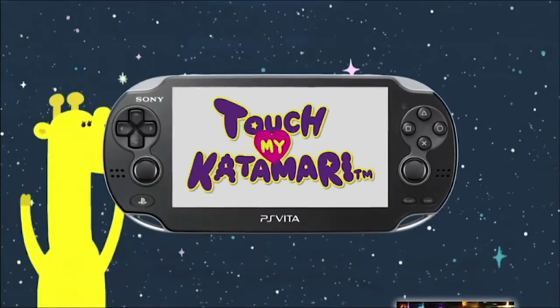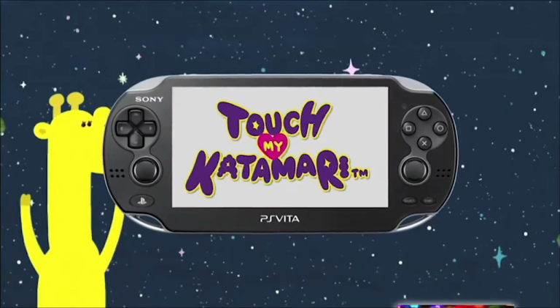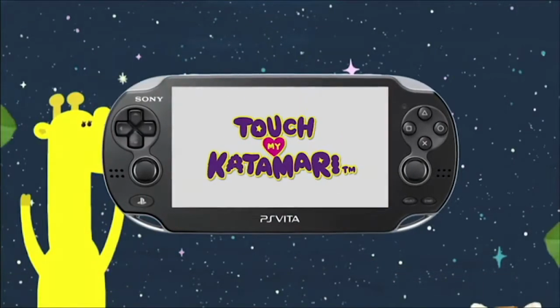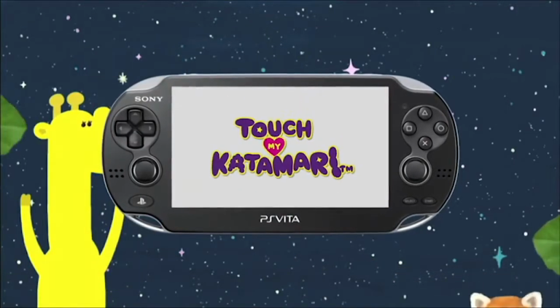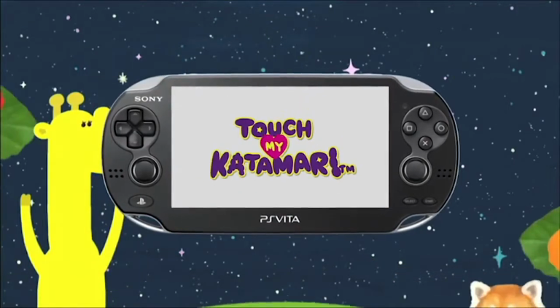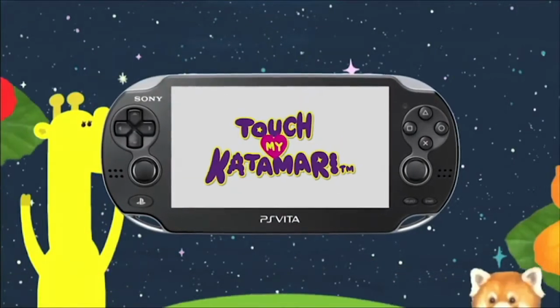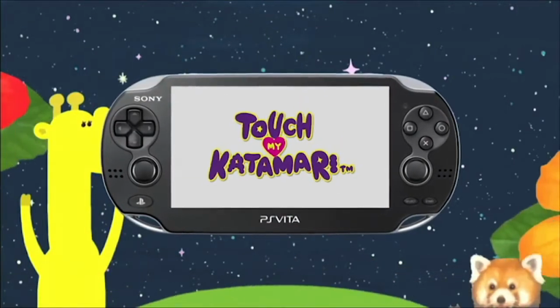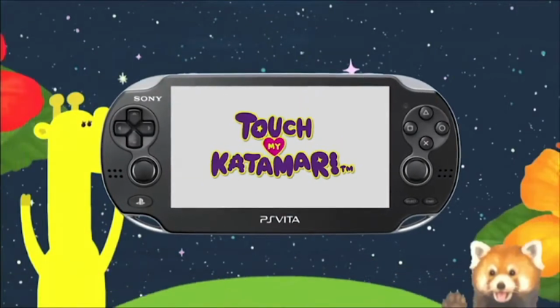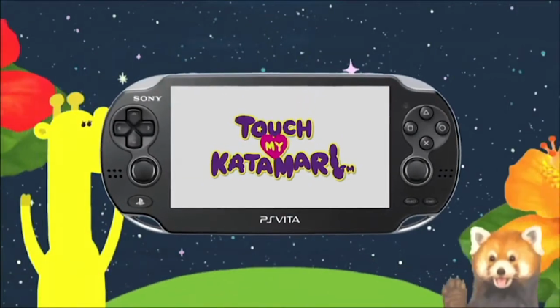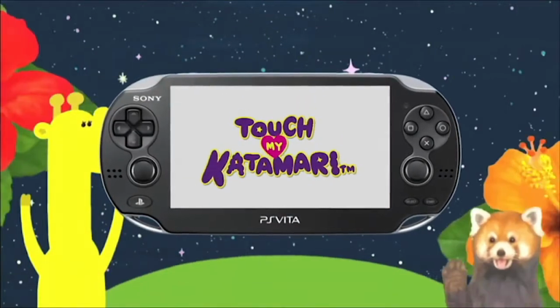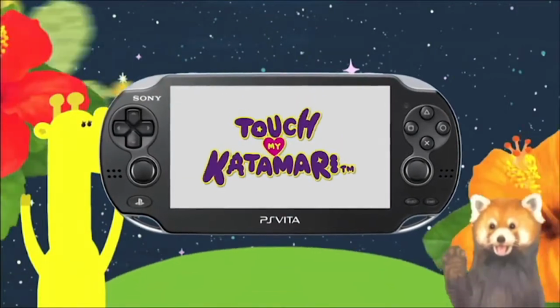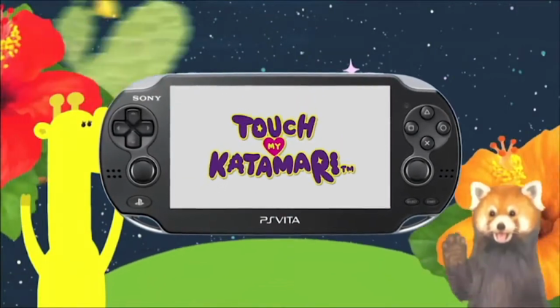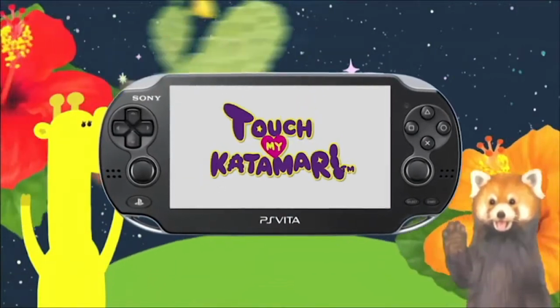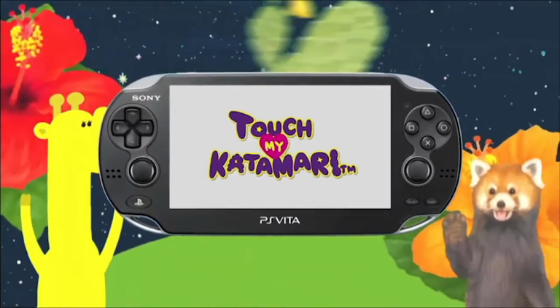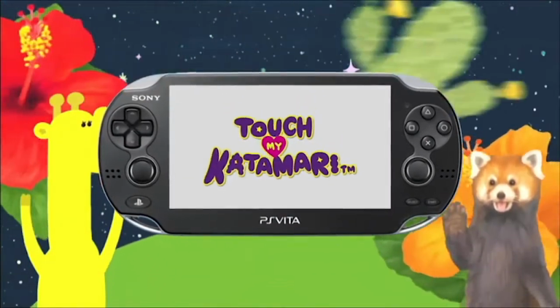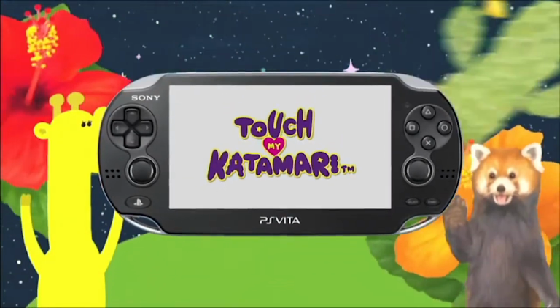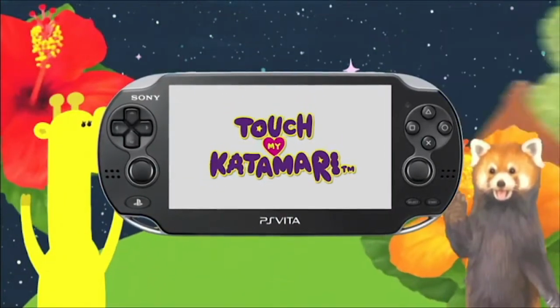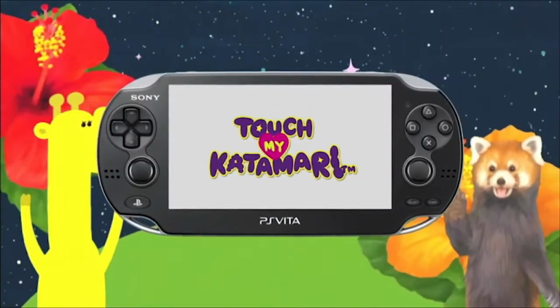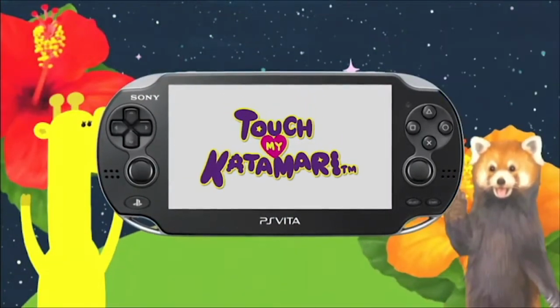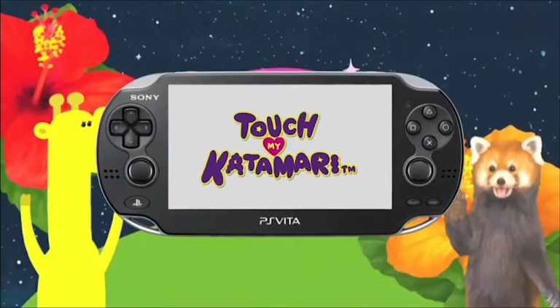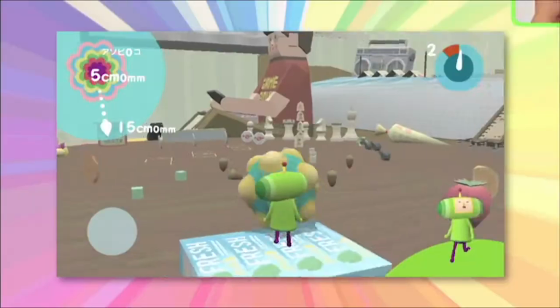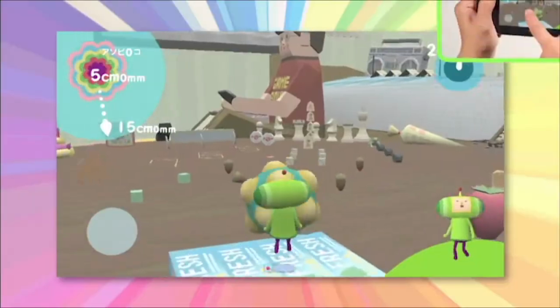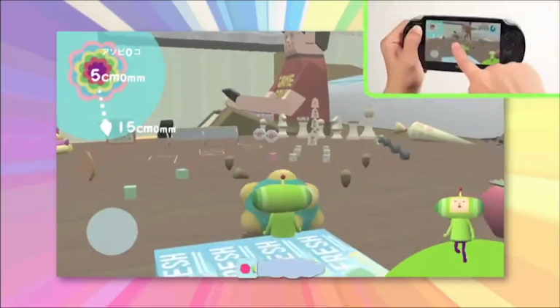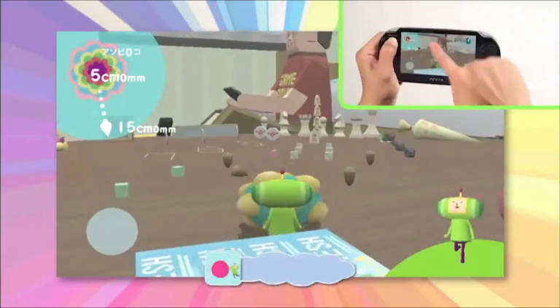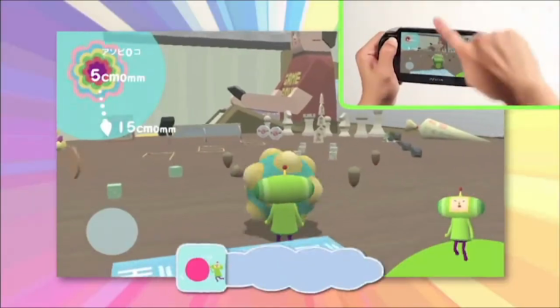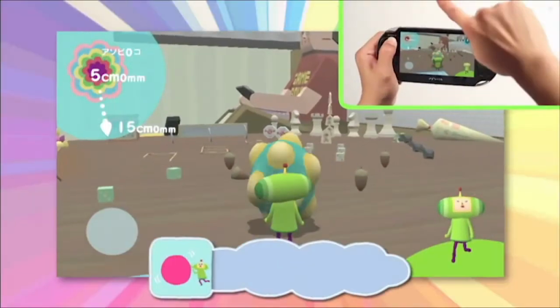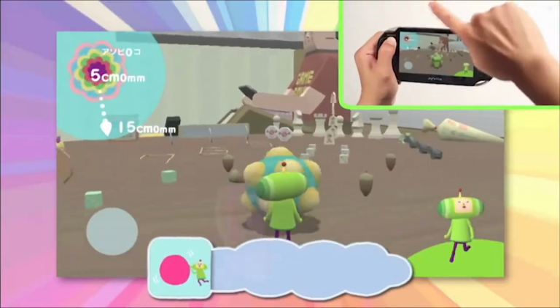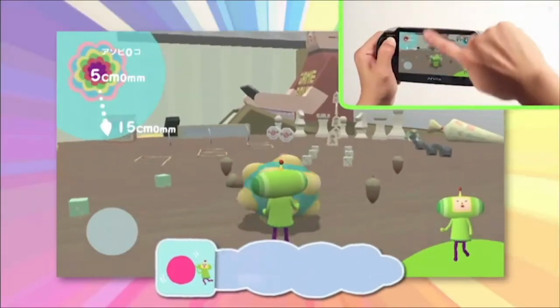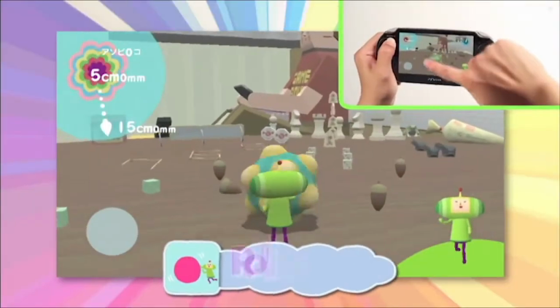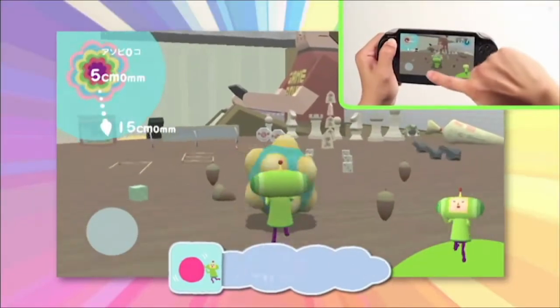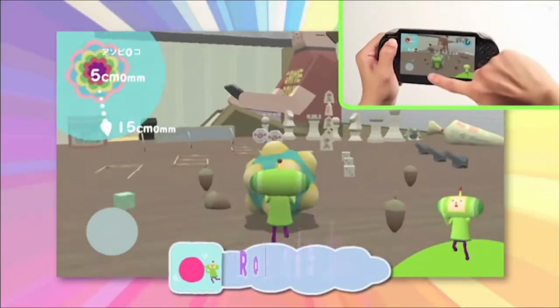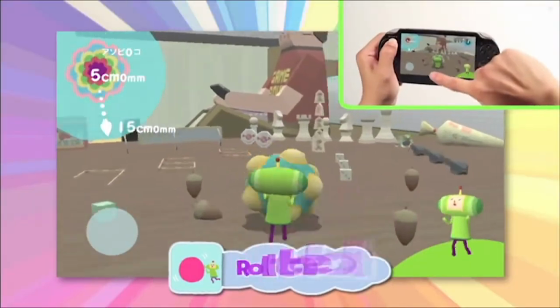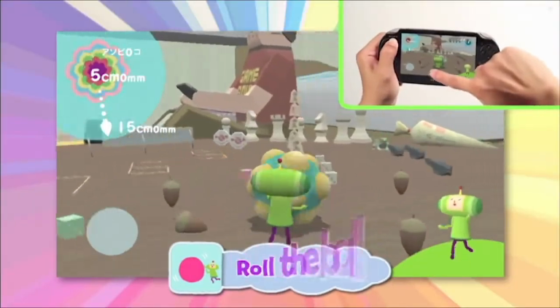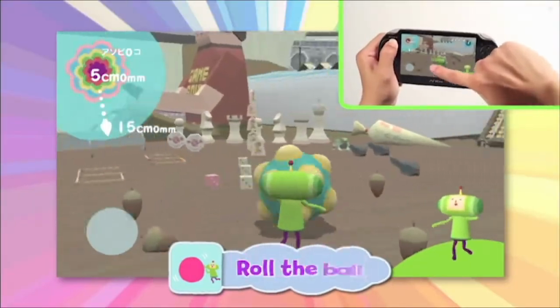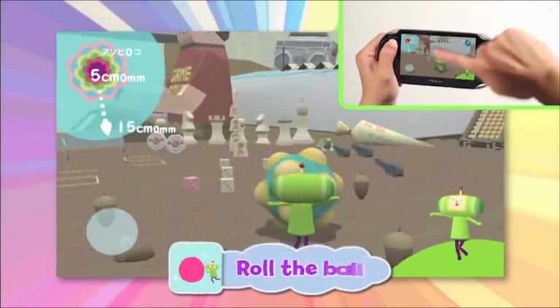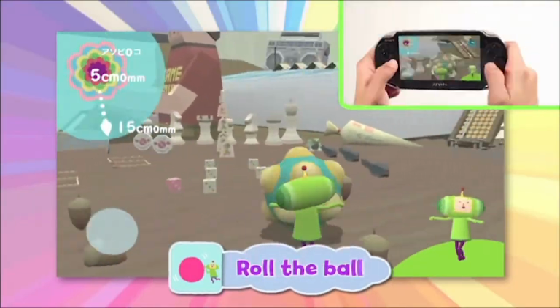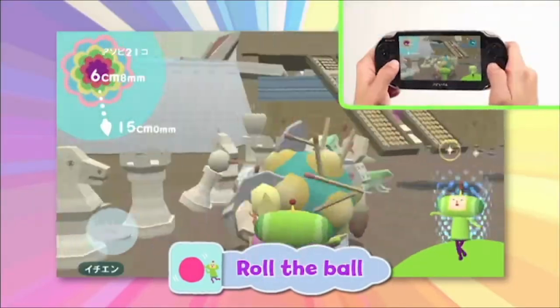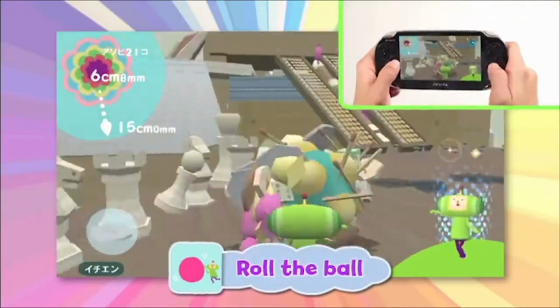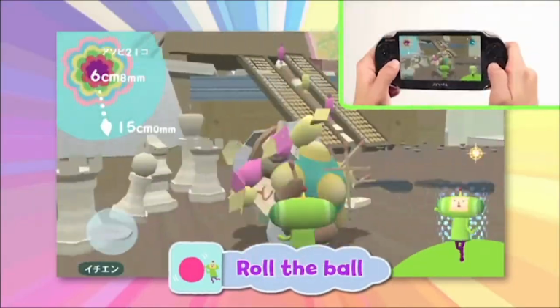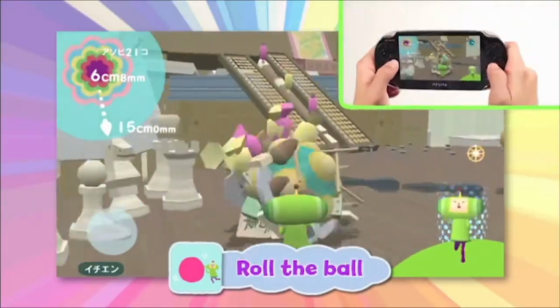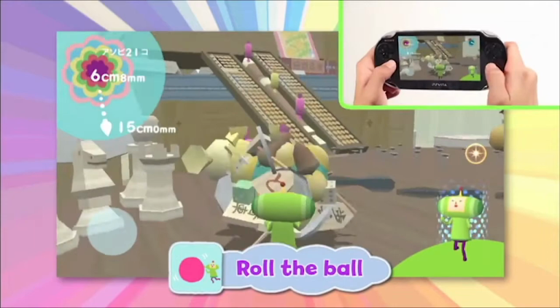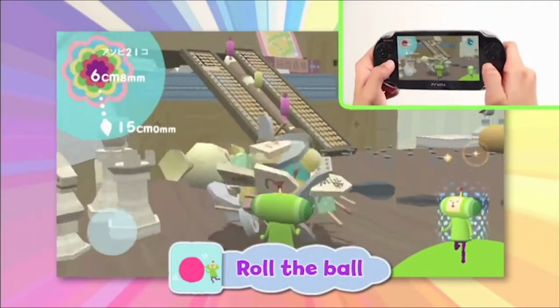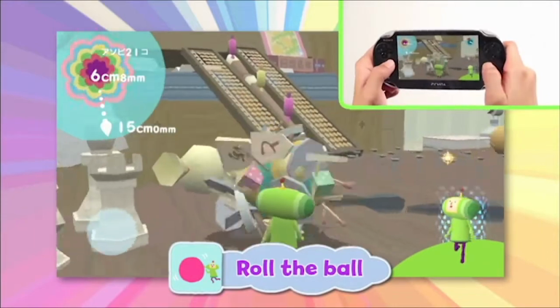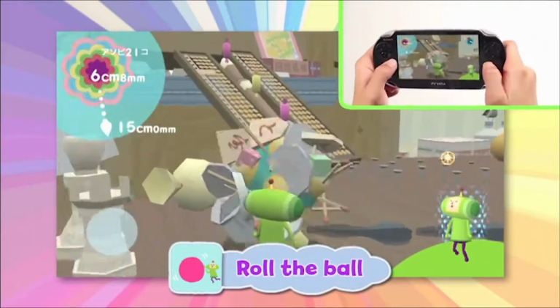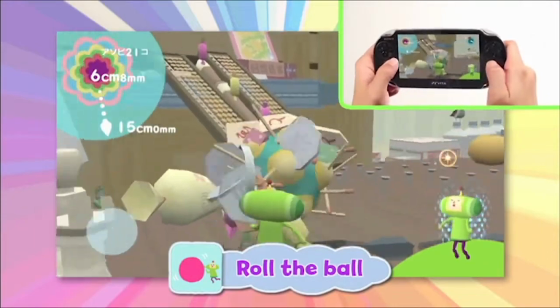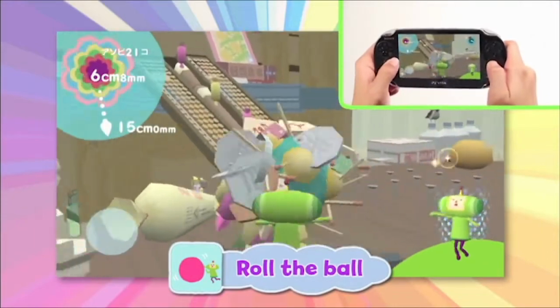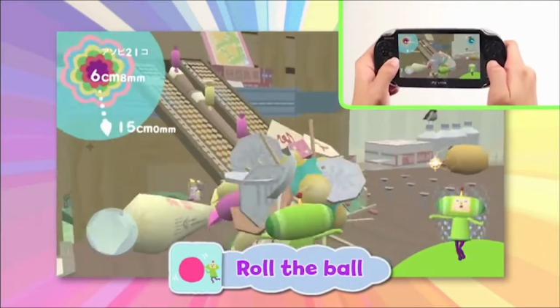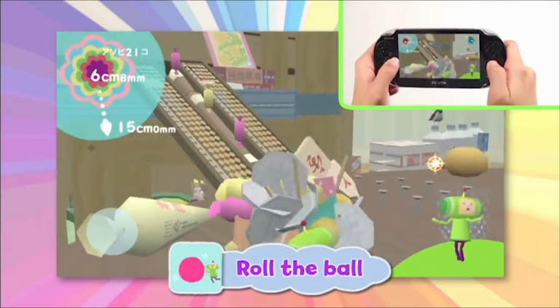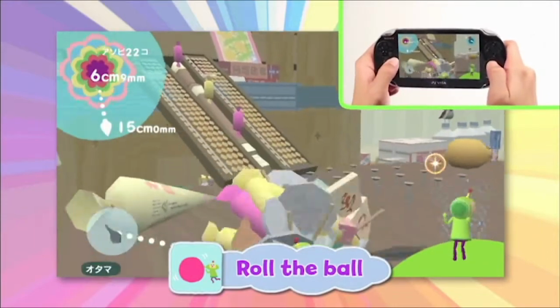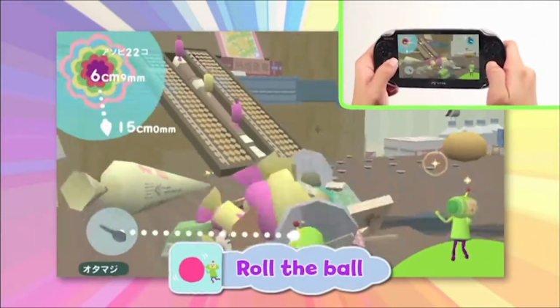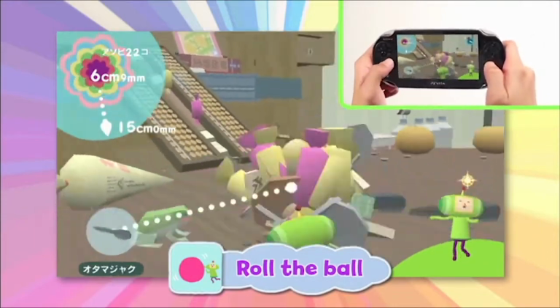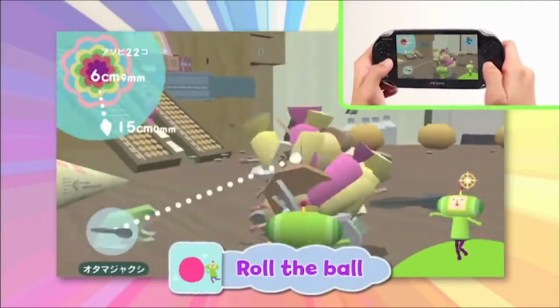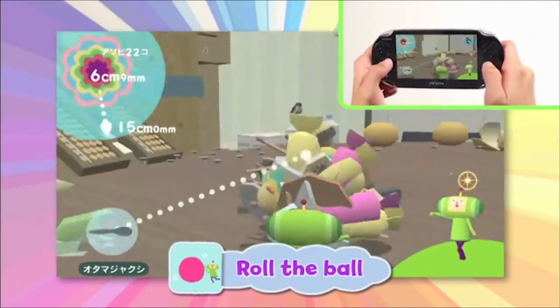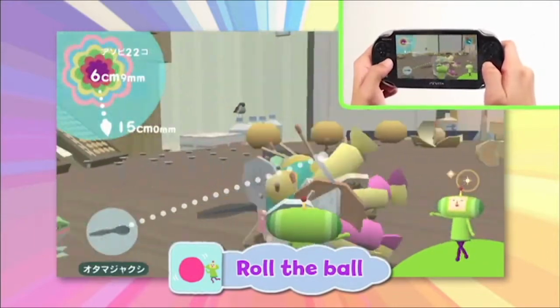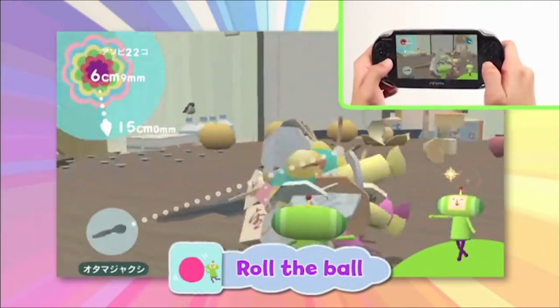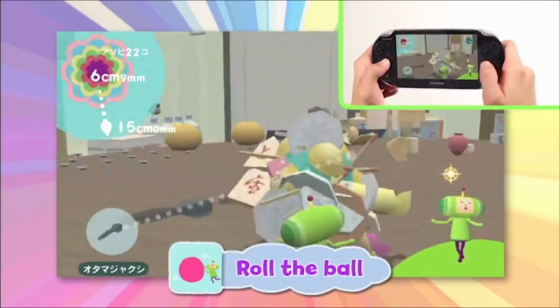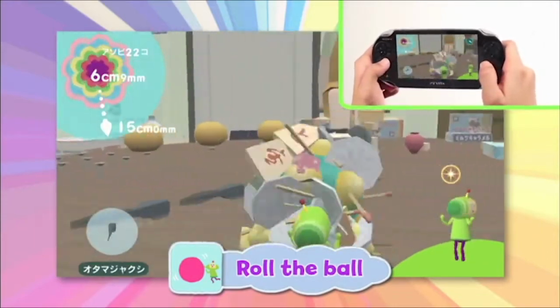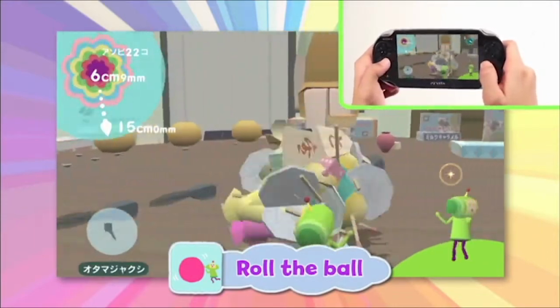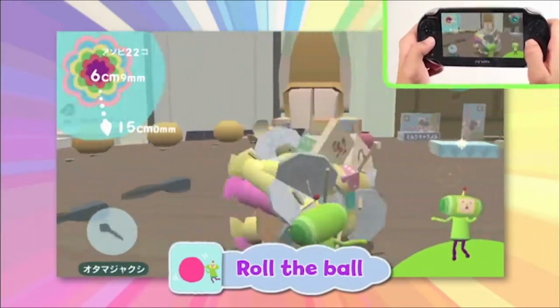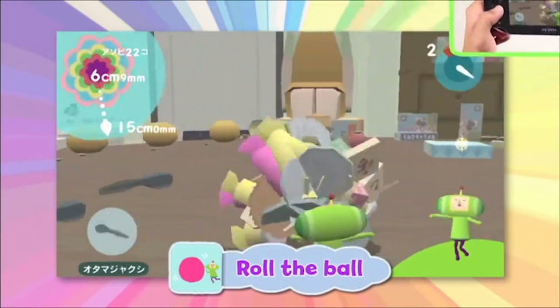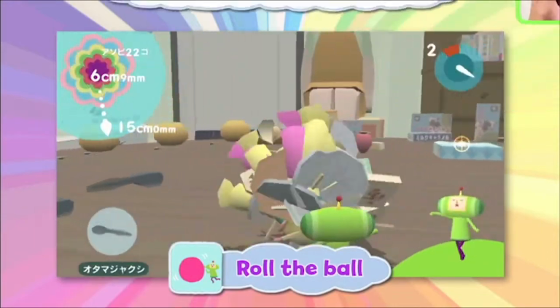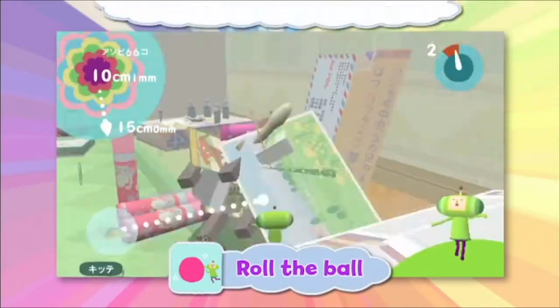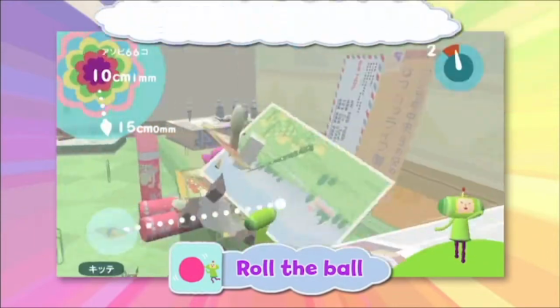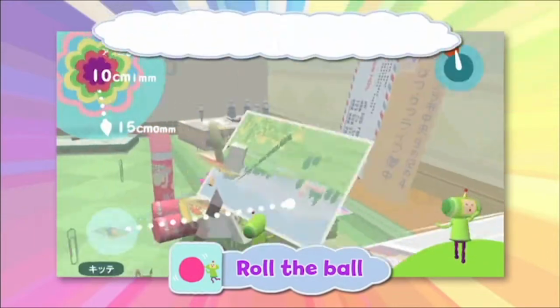This is the trailer to introduce the quirky new video game, Touch My Katamari, to be released at the launch of the PlayStation Vita.